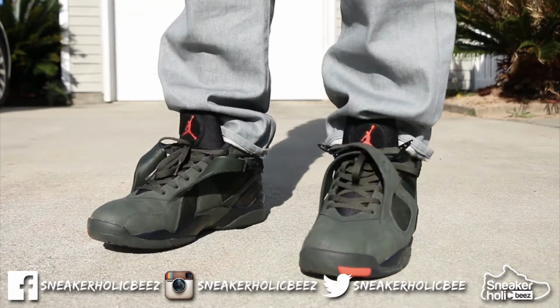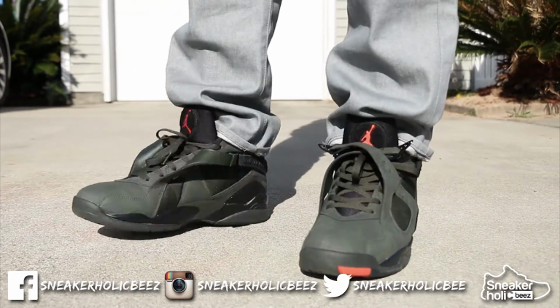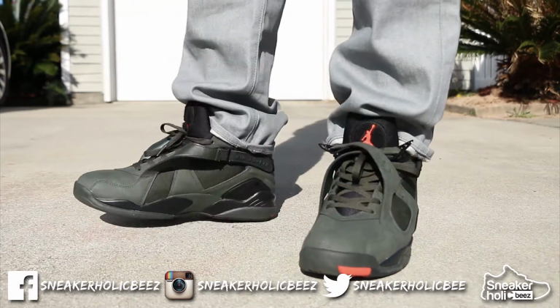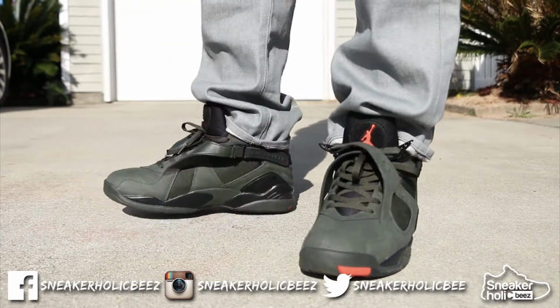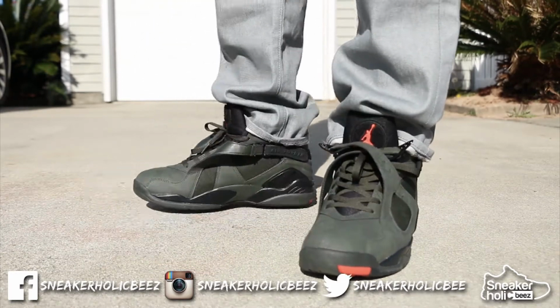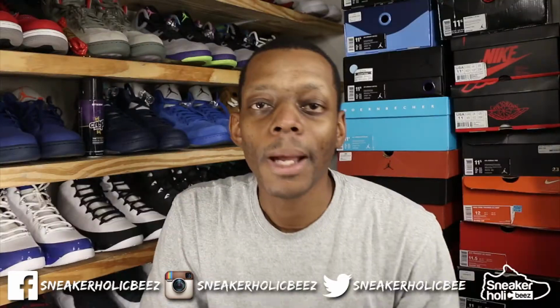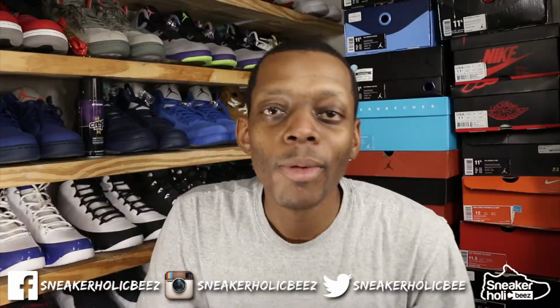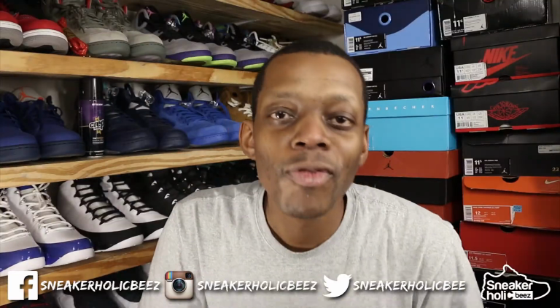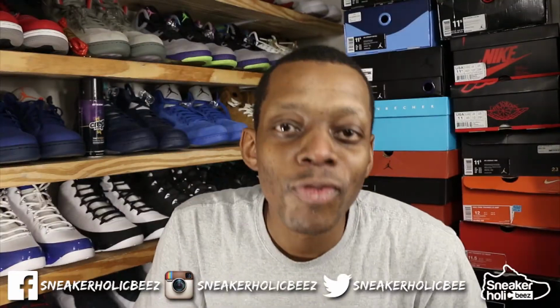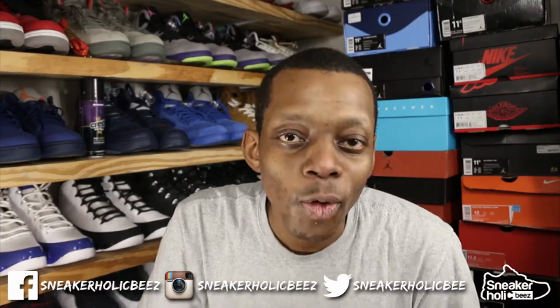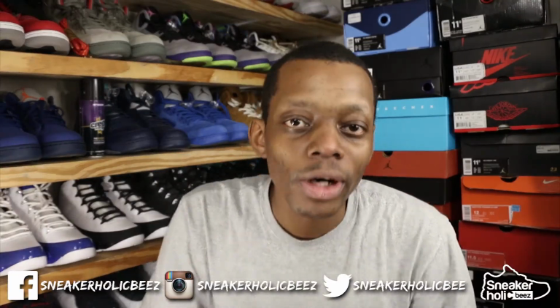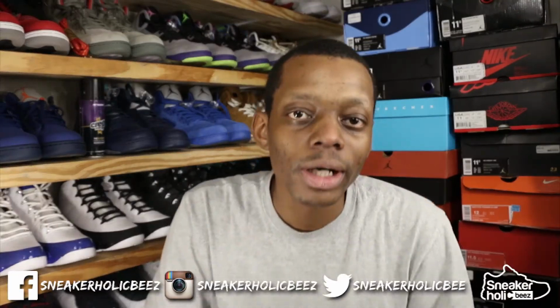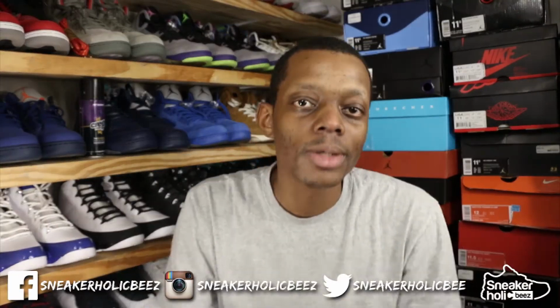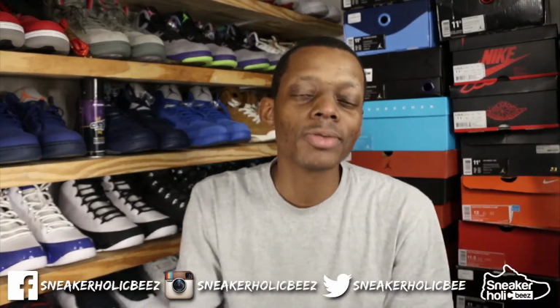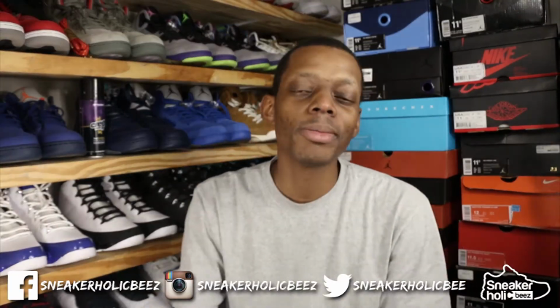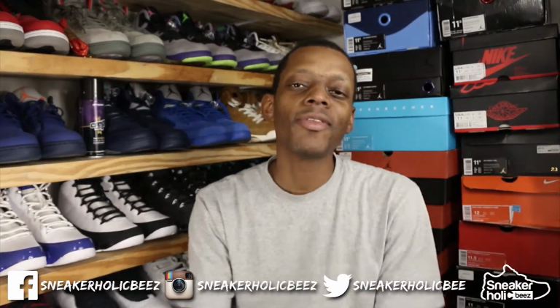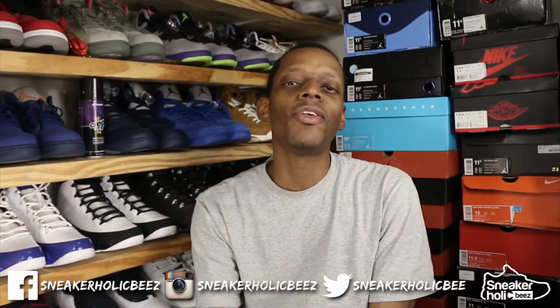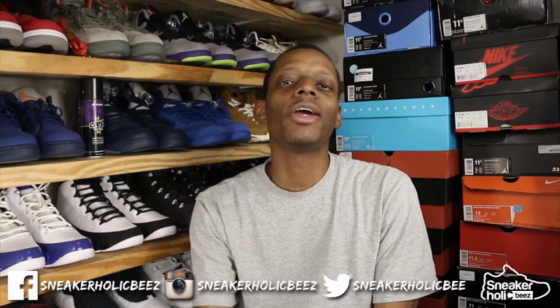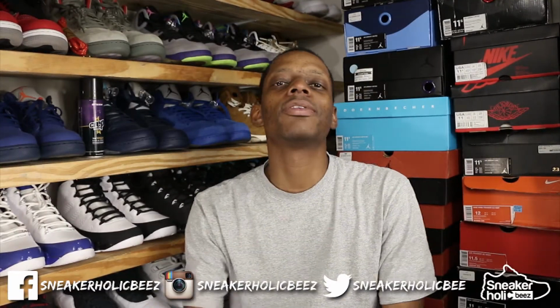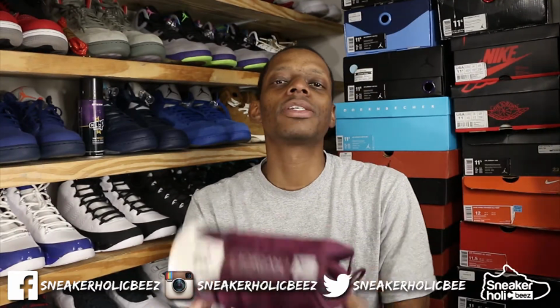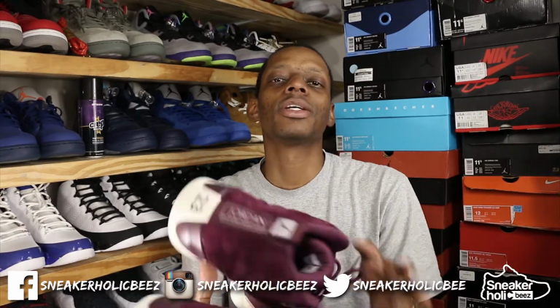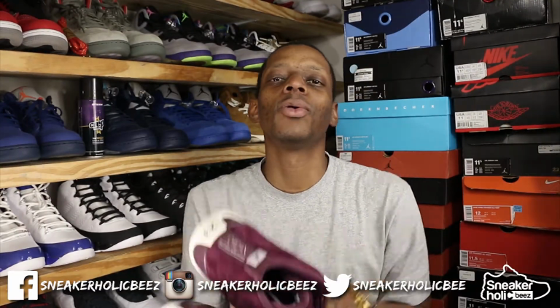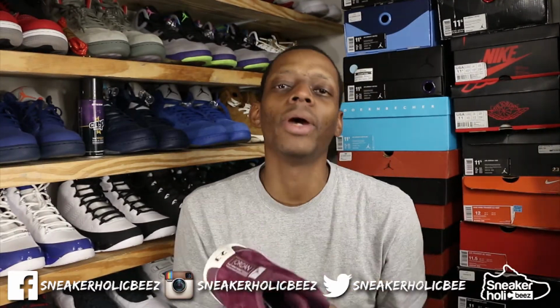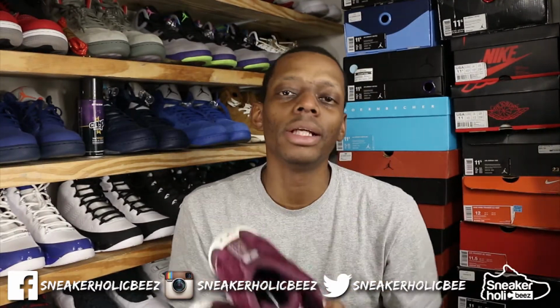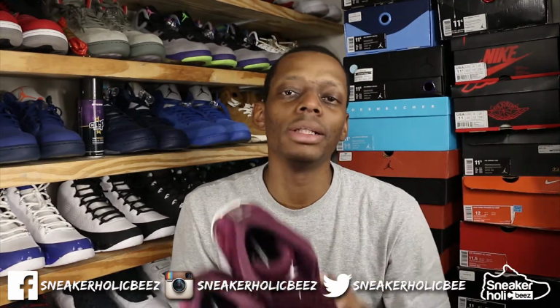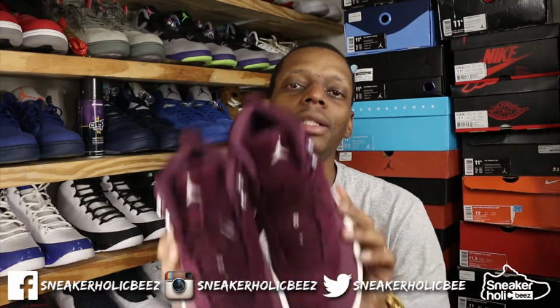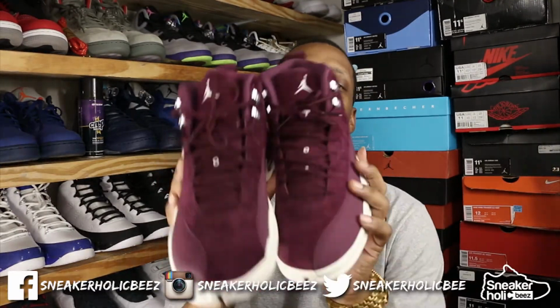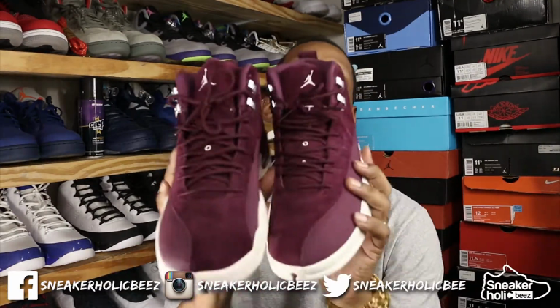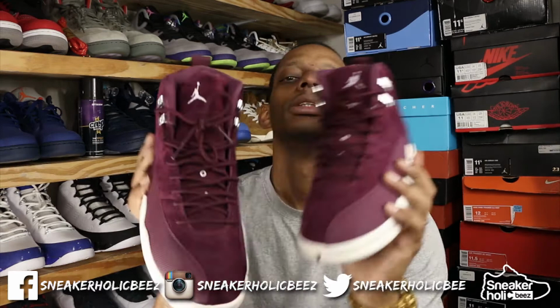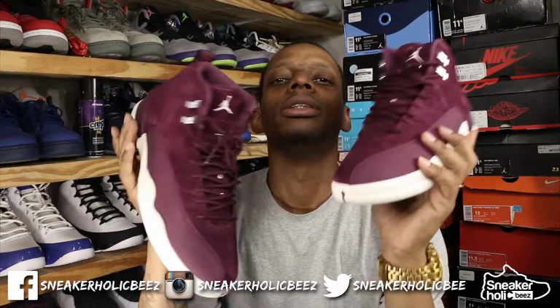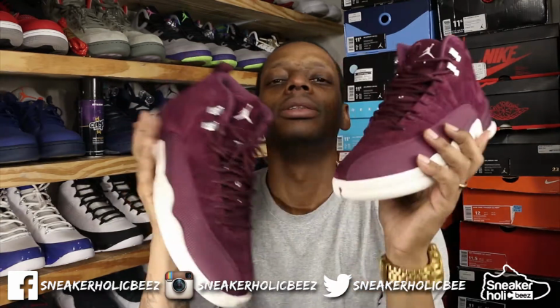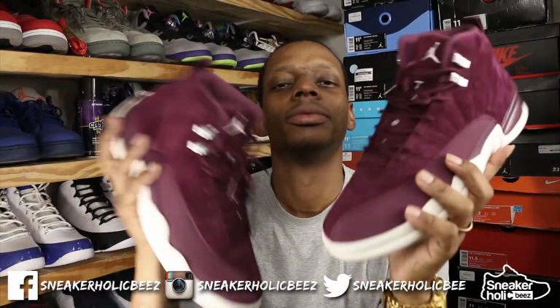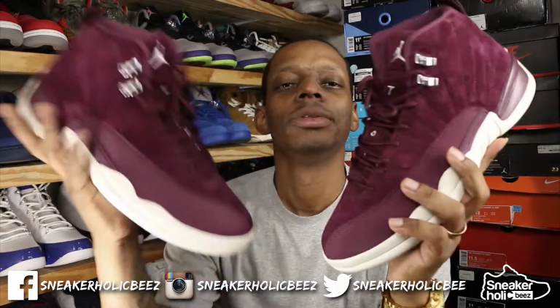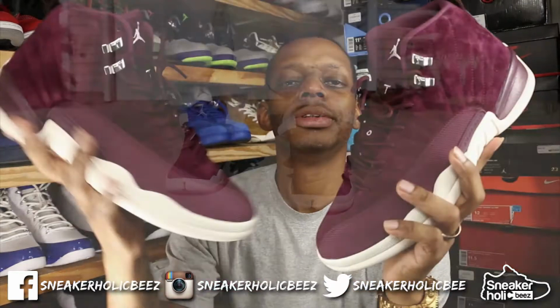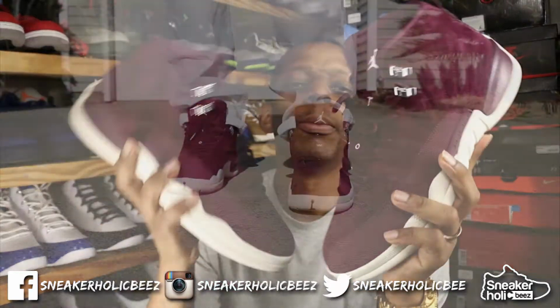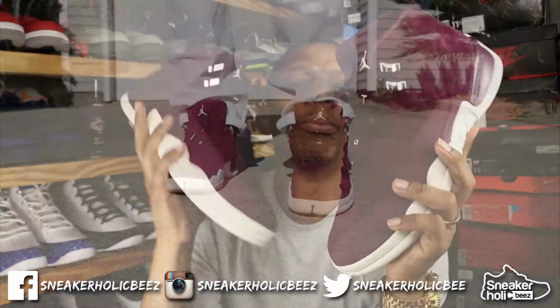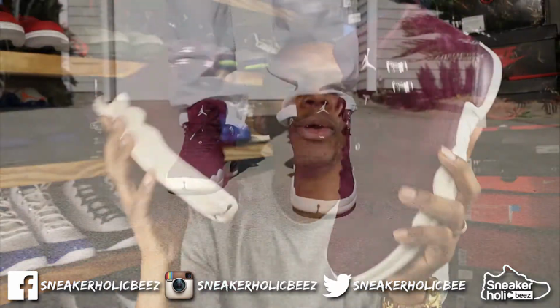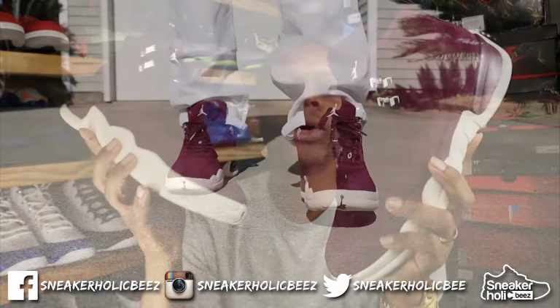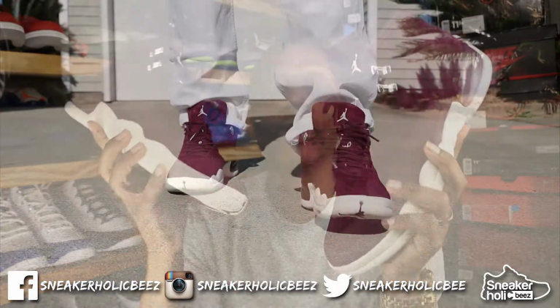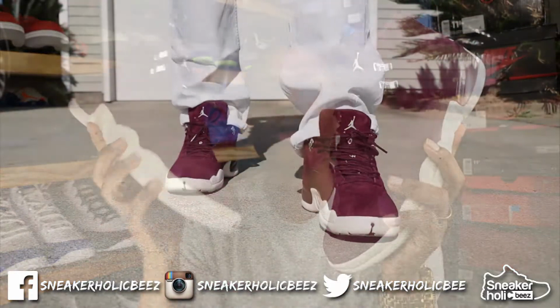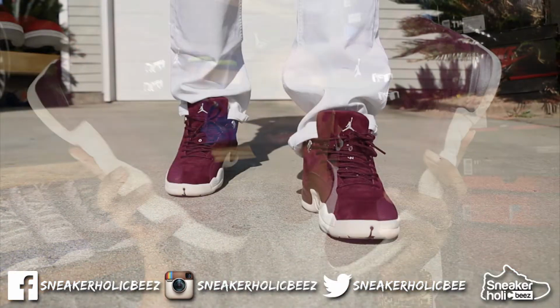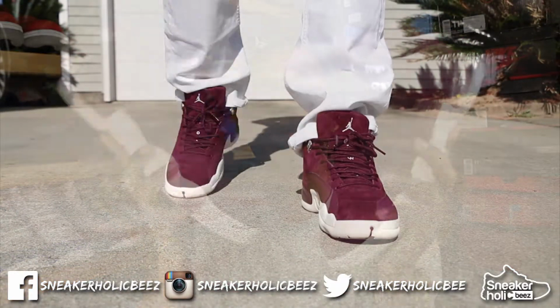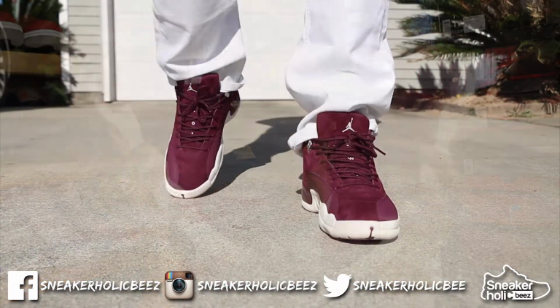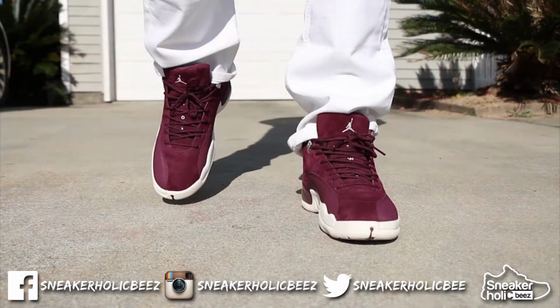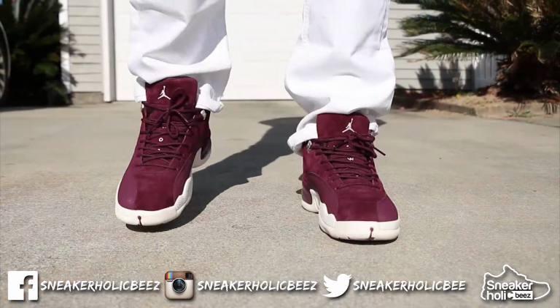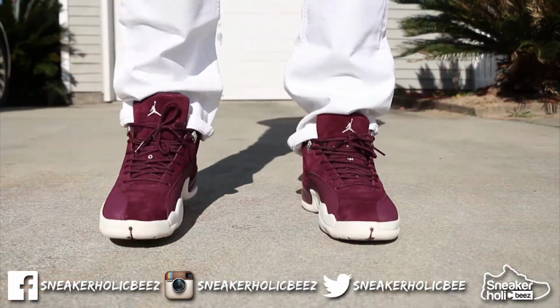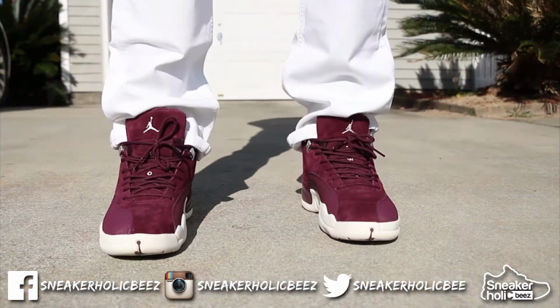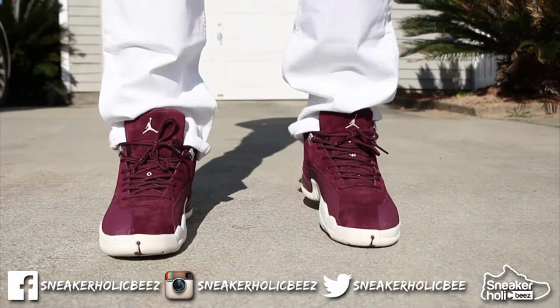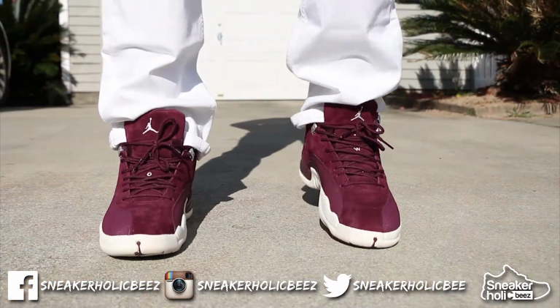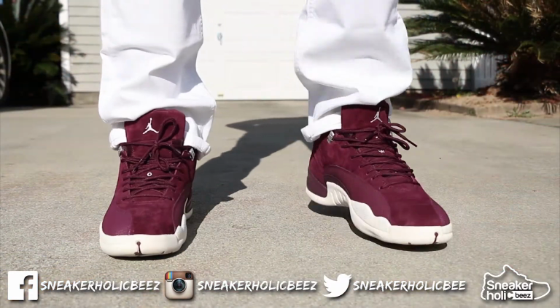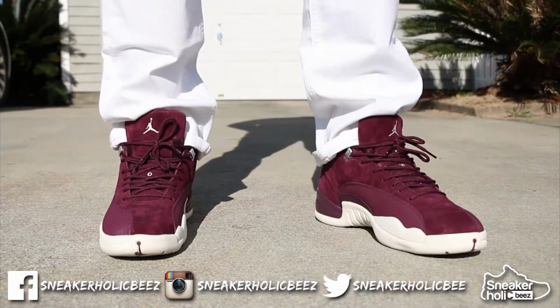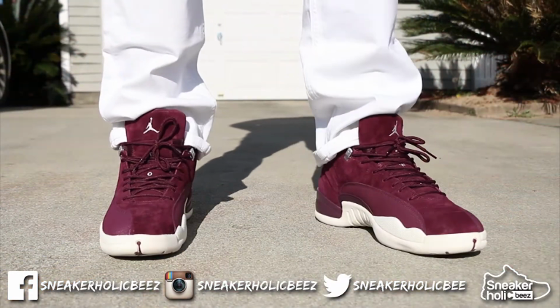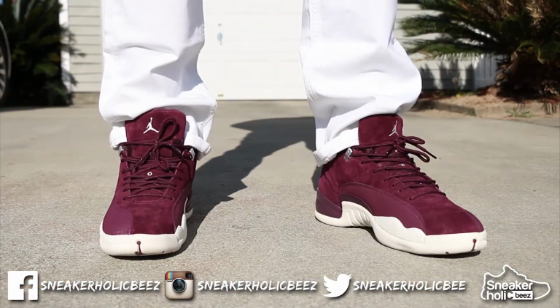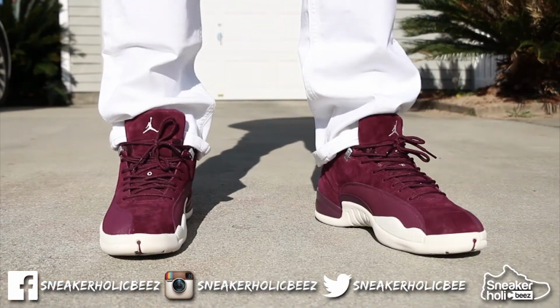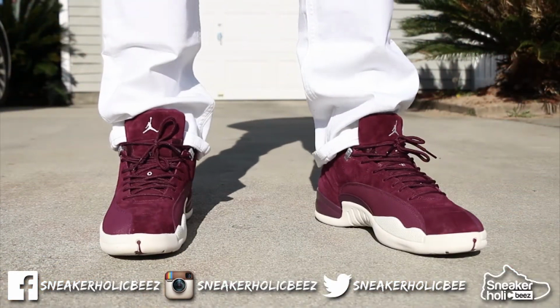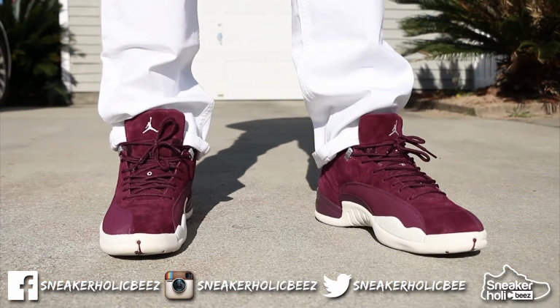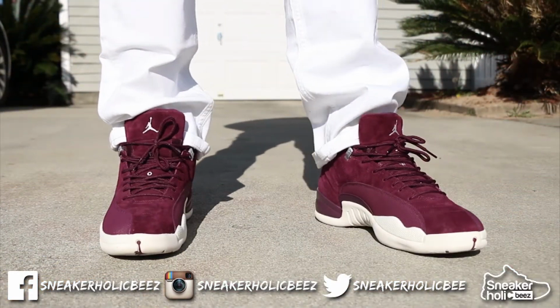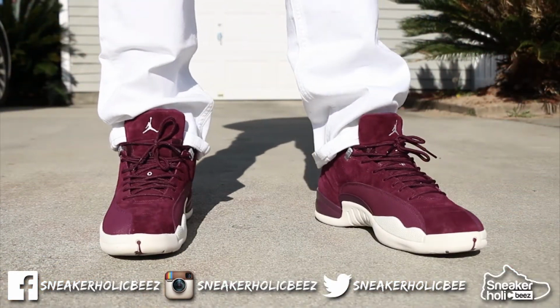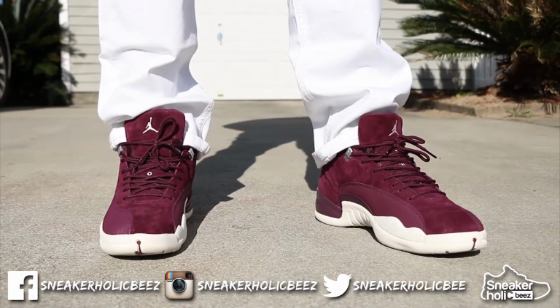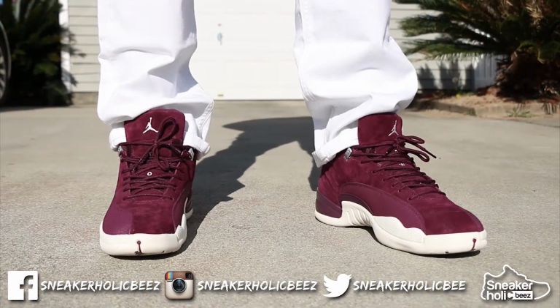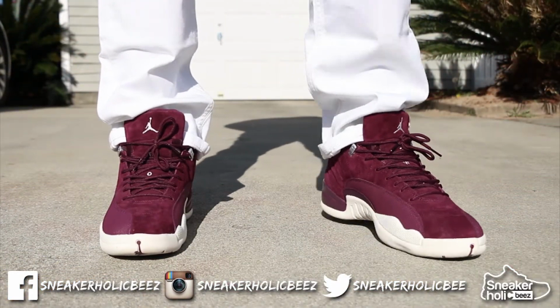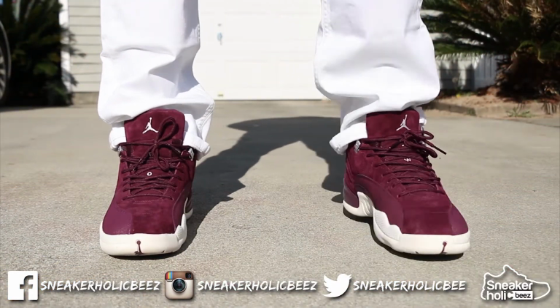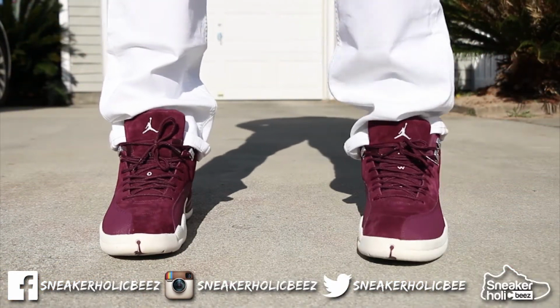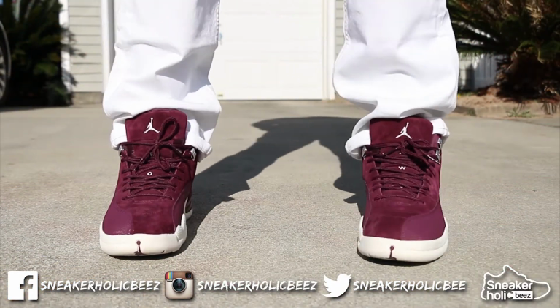Number 4 comes from my favorite silhouette — the Bordeaux 12s. Dopeness.